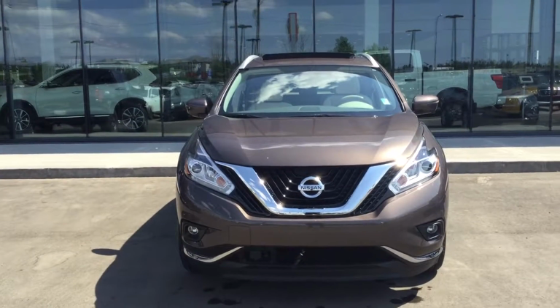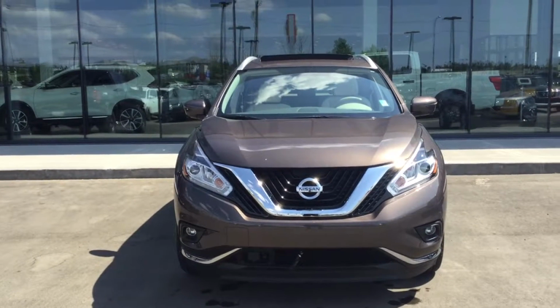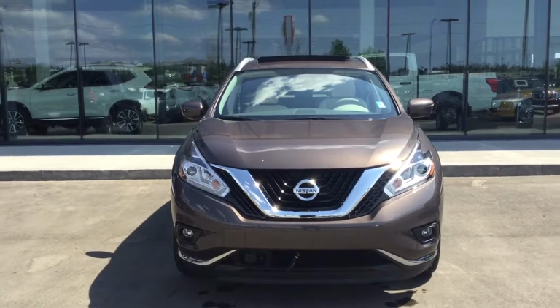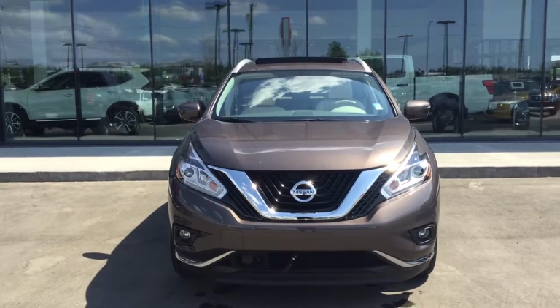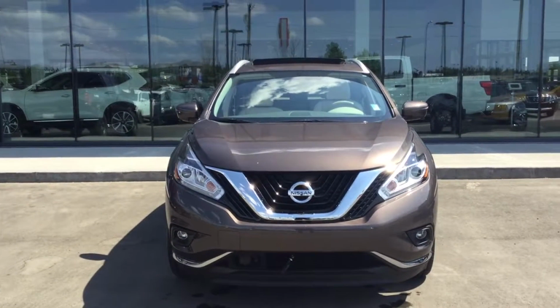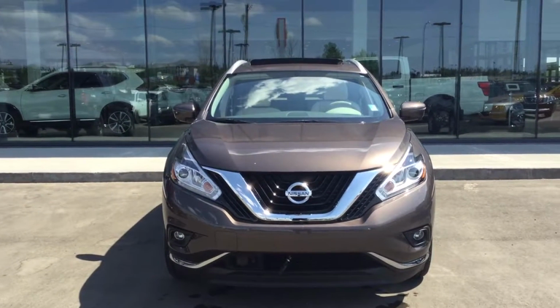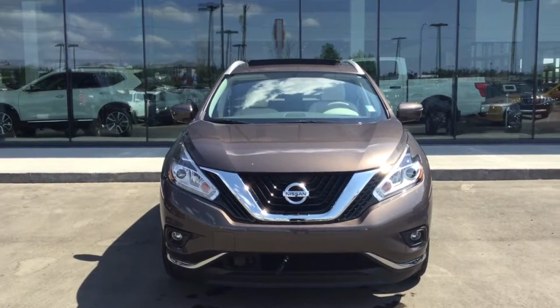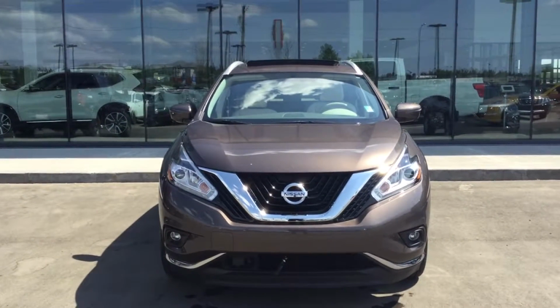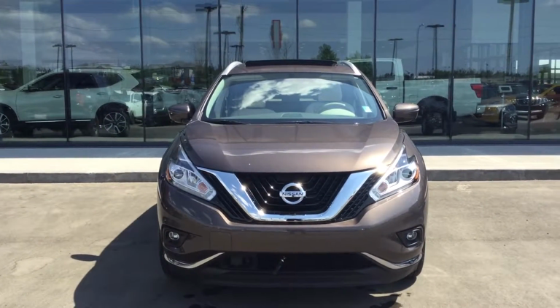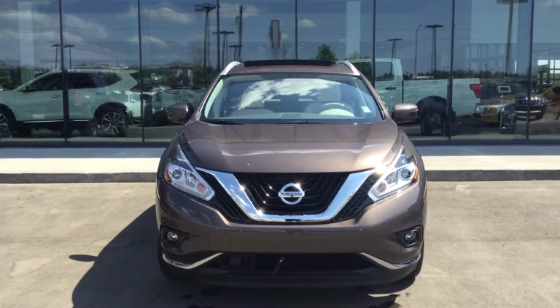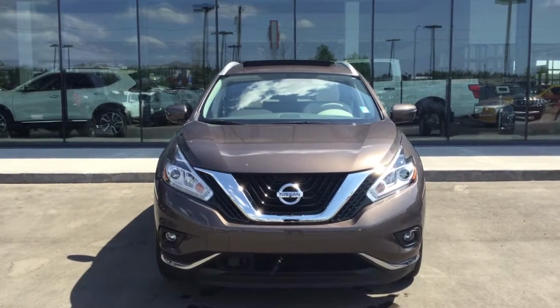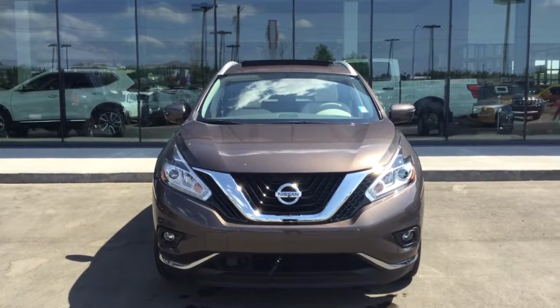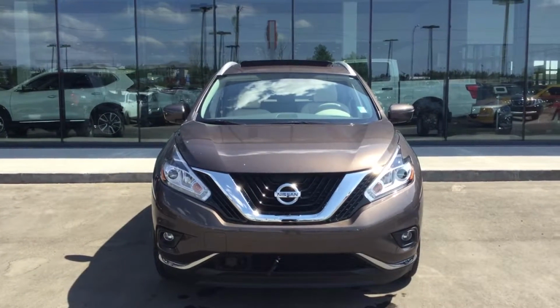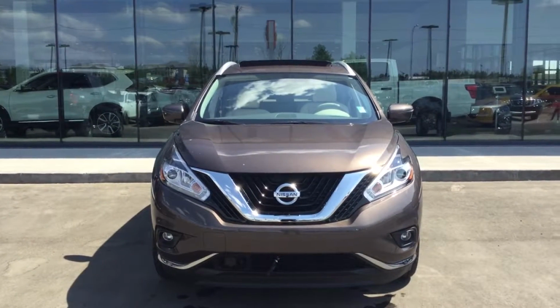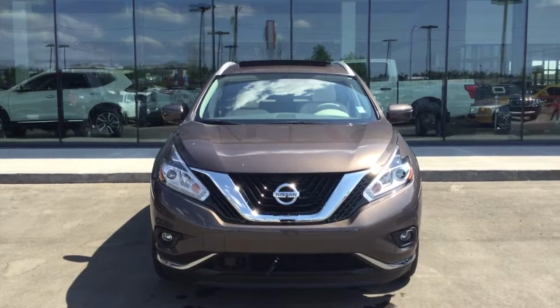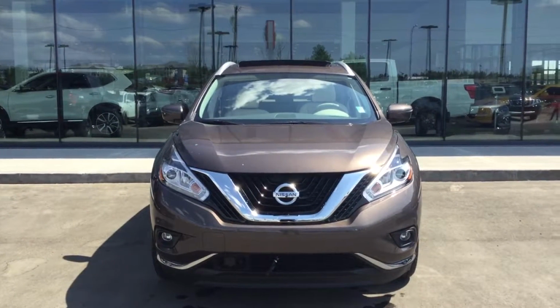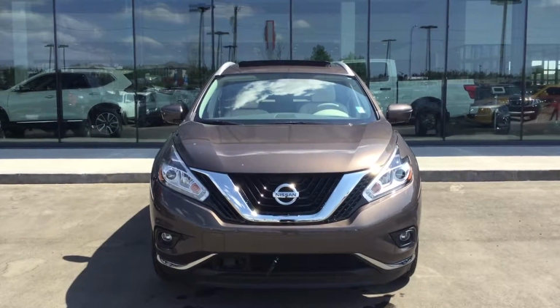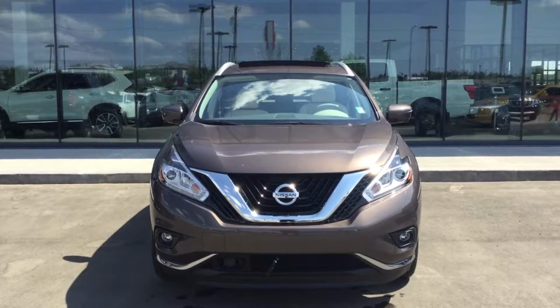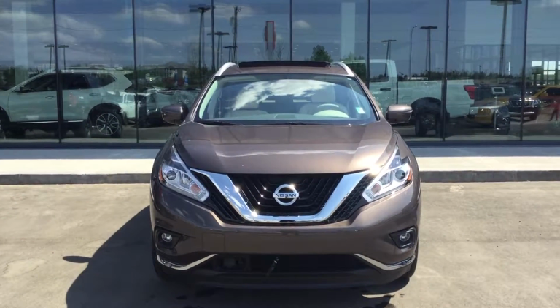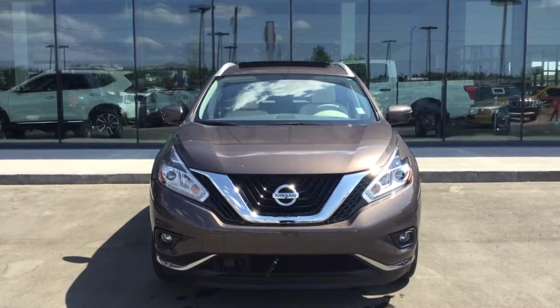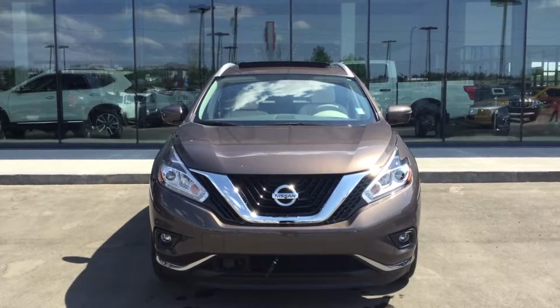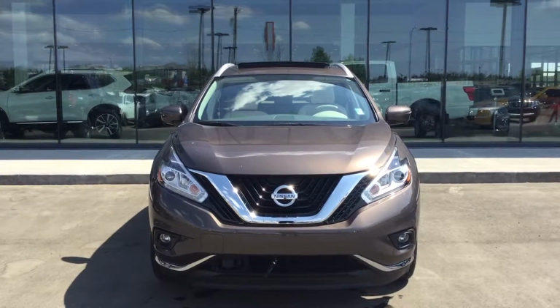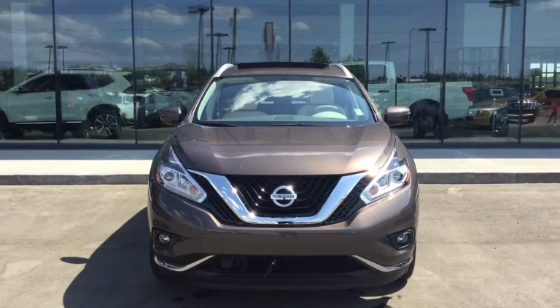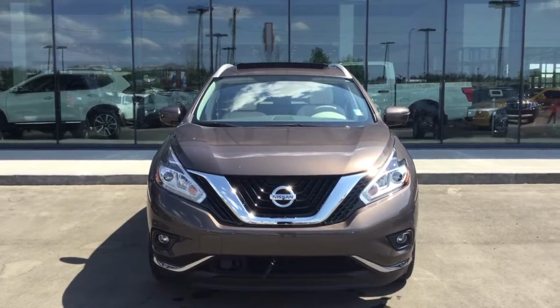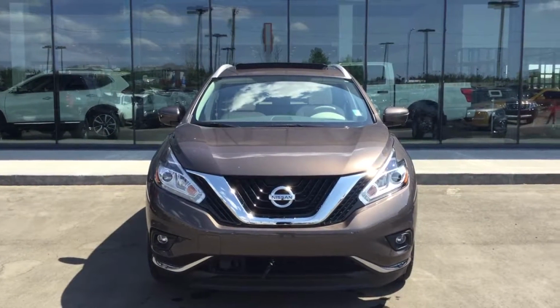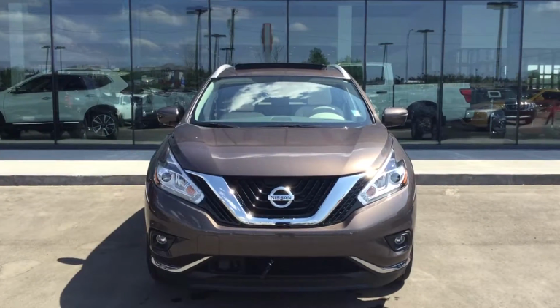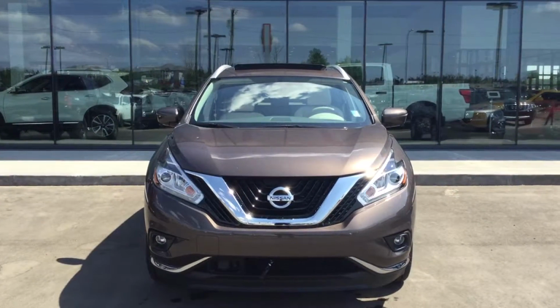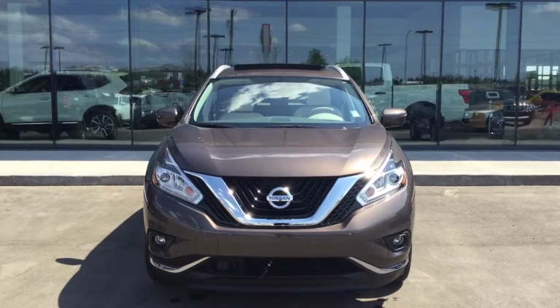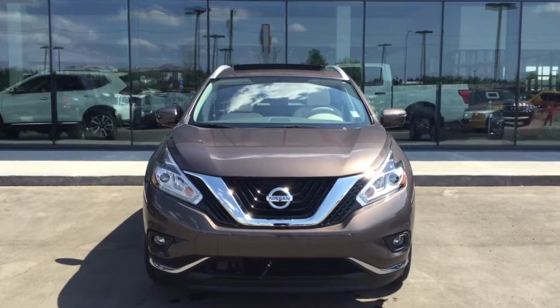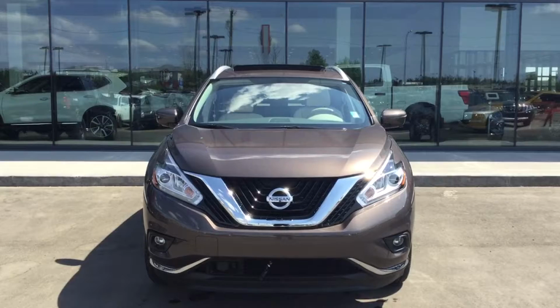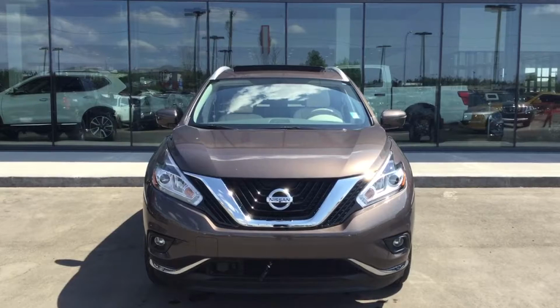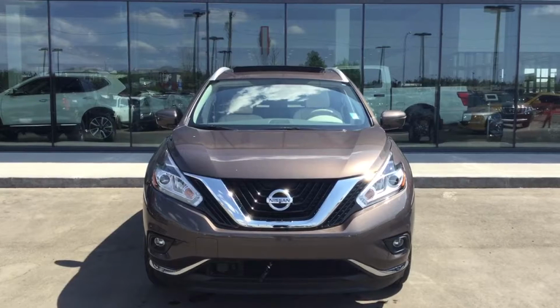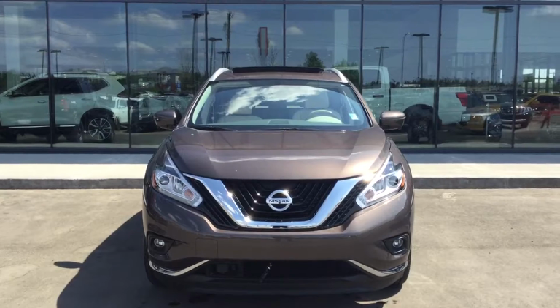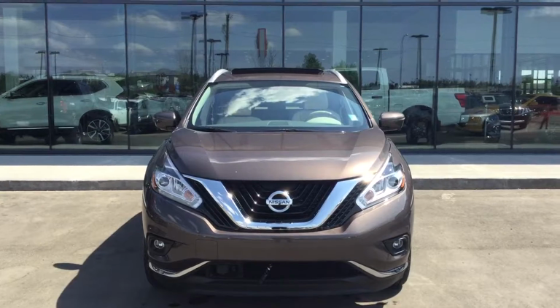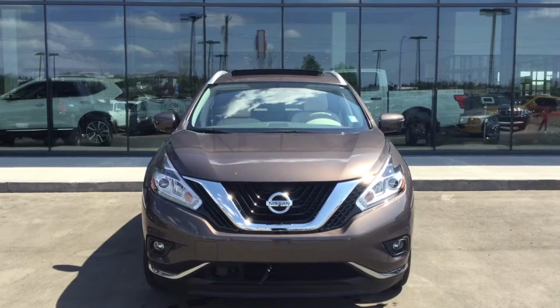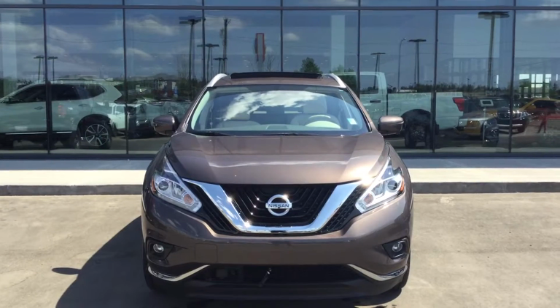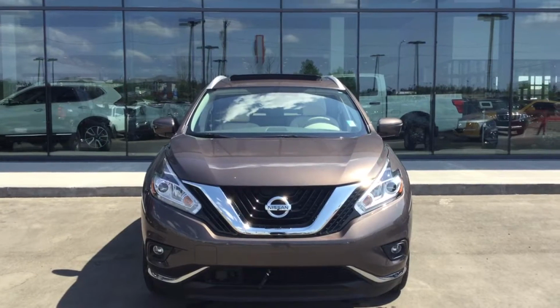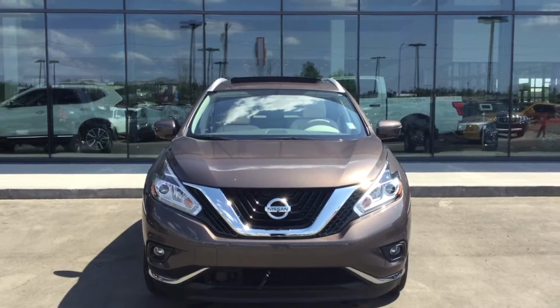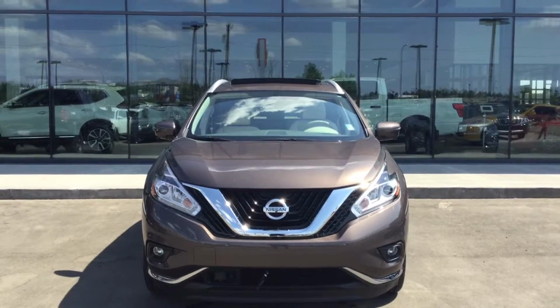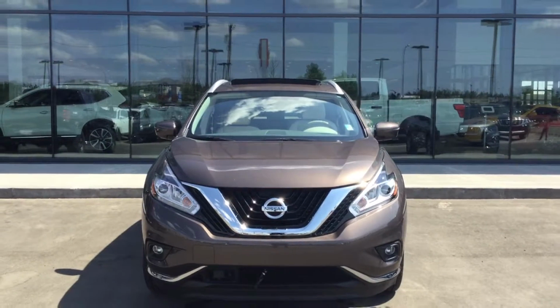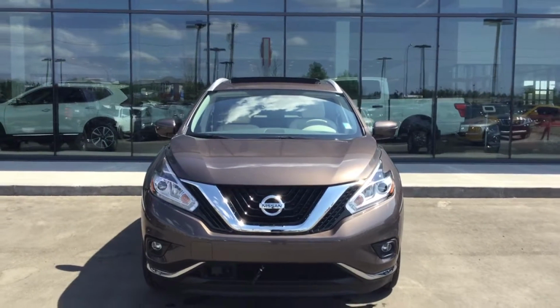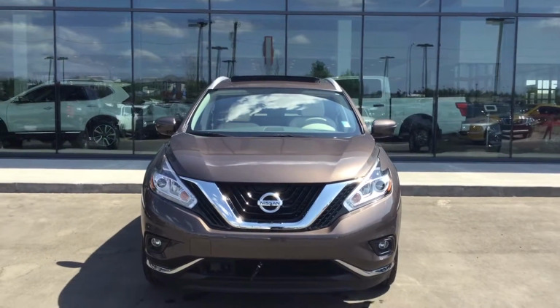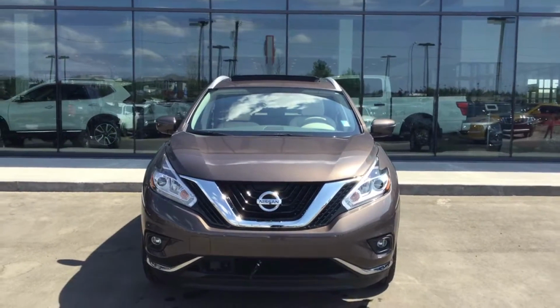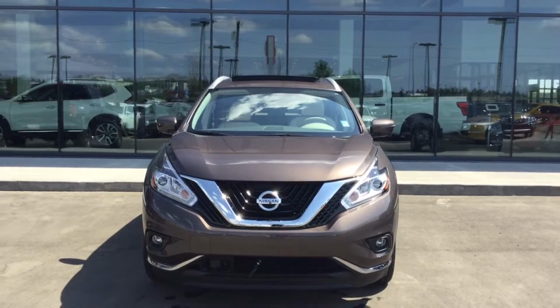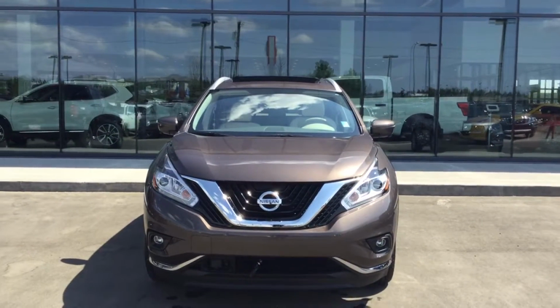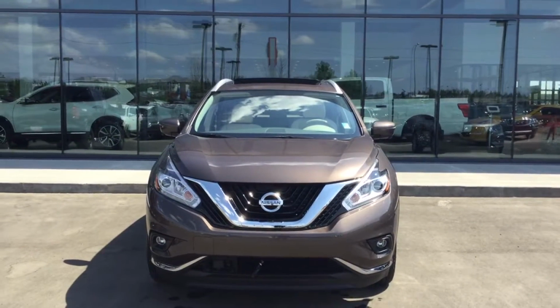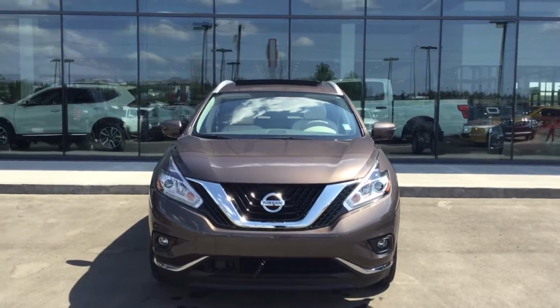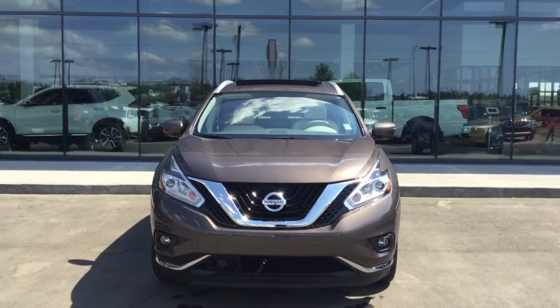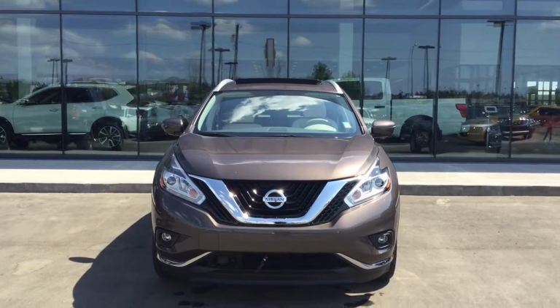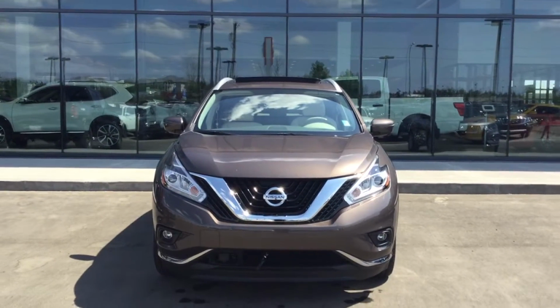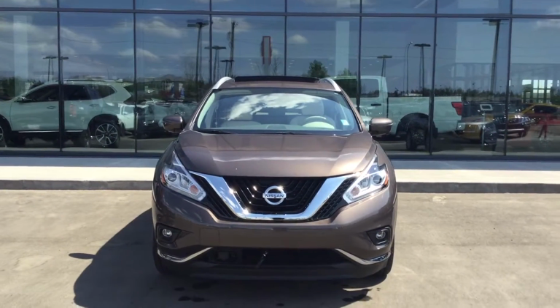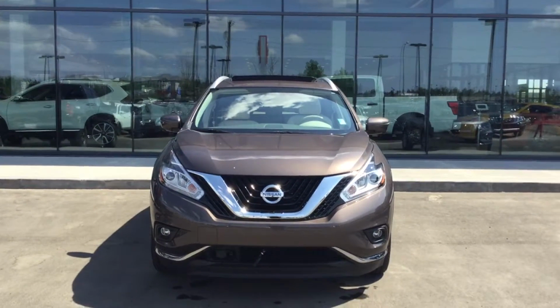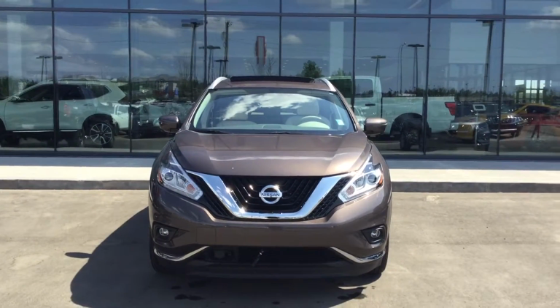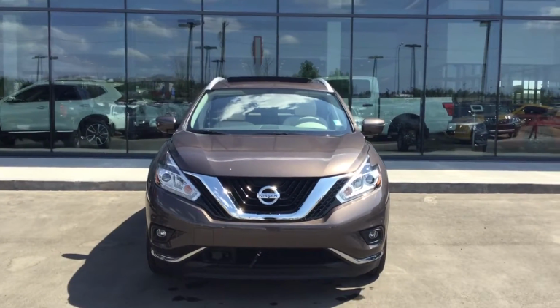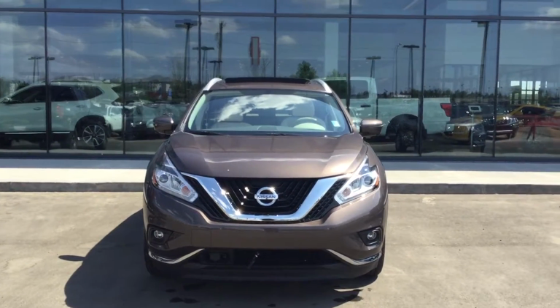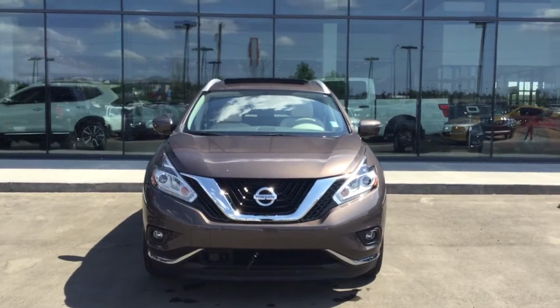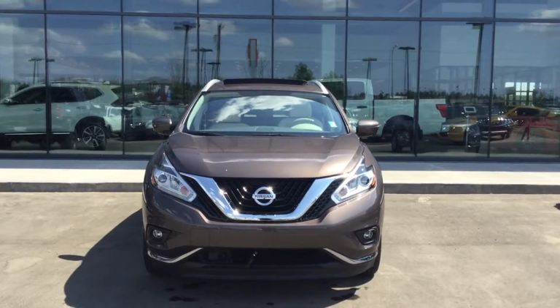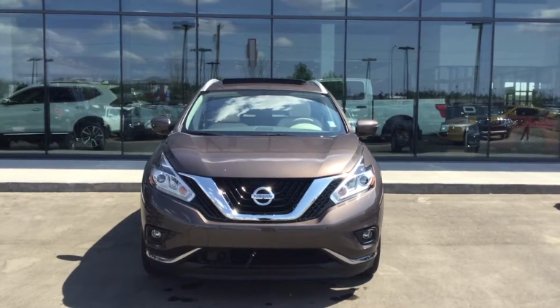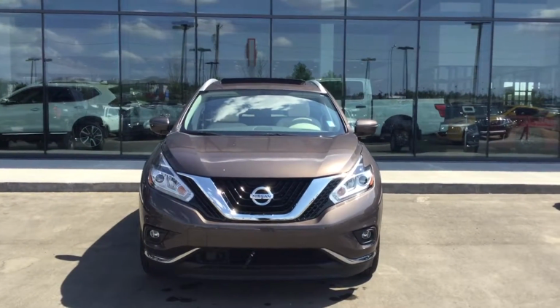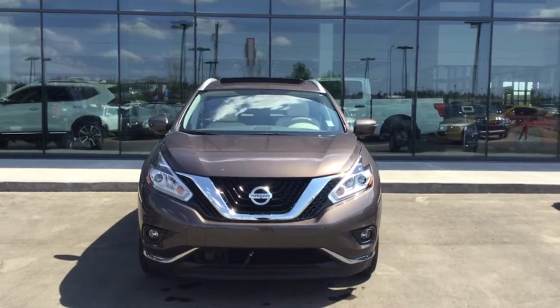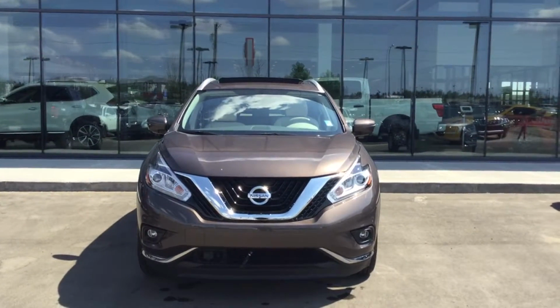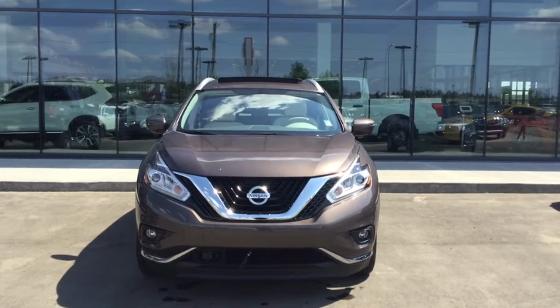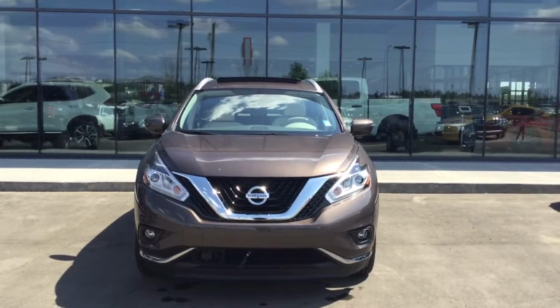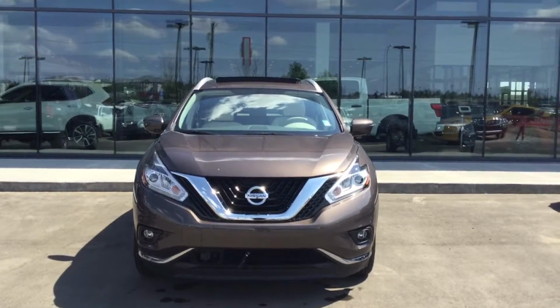Taking a look at the front, you have that gorgeous brown color as well as the extra-wide headlights for optimal vision at night.